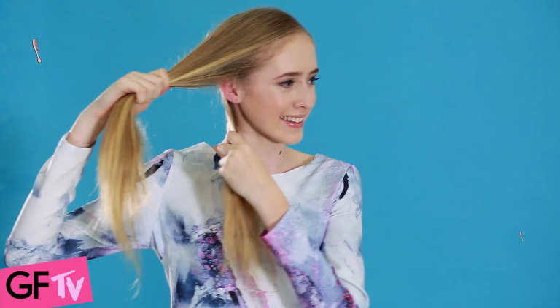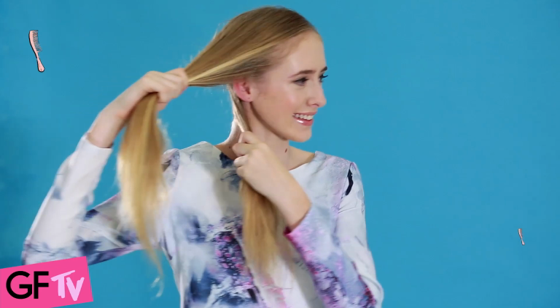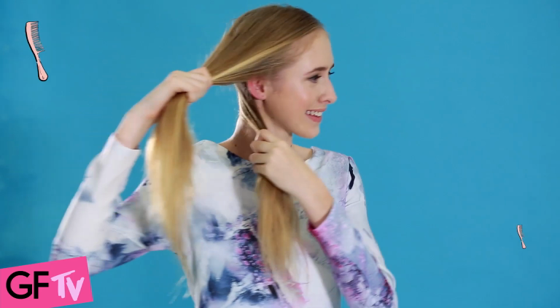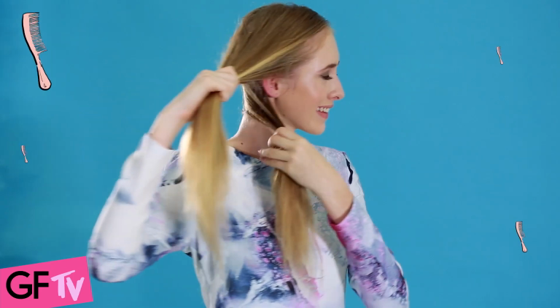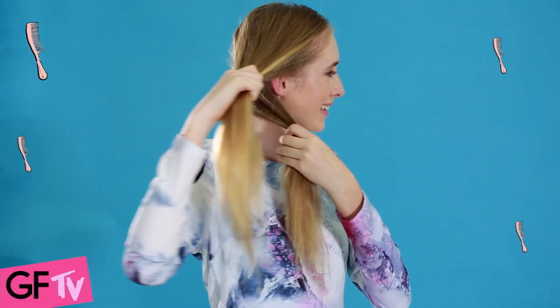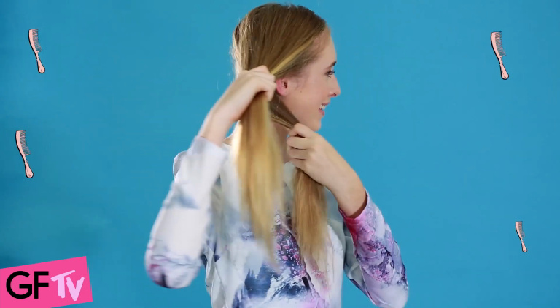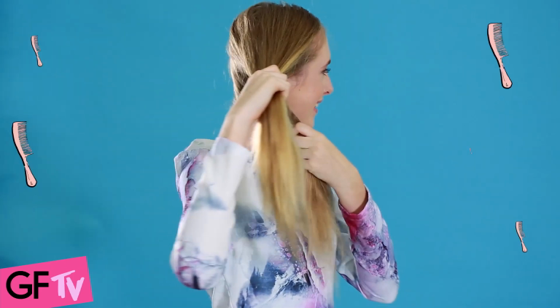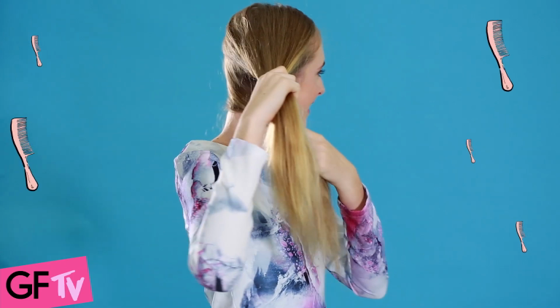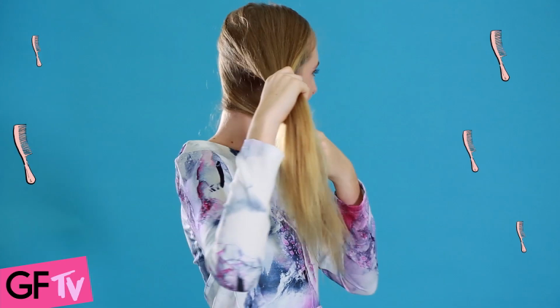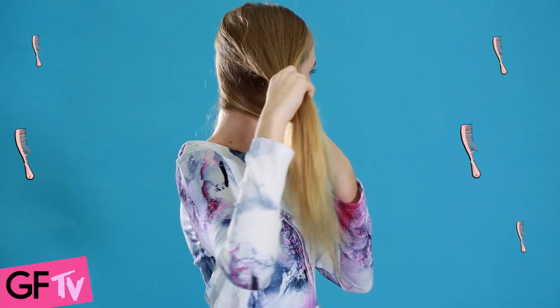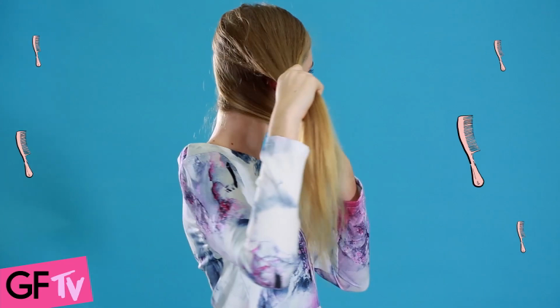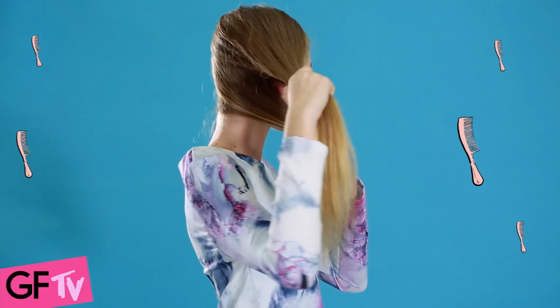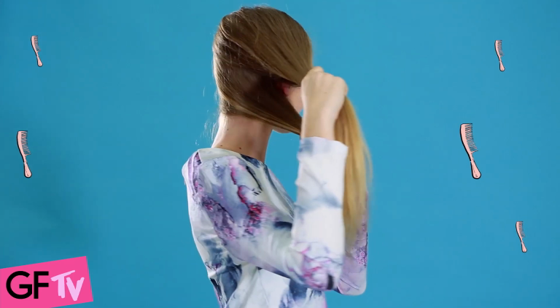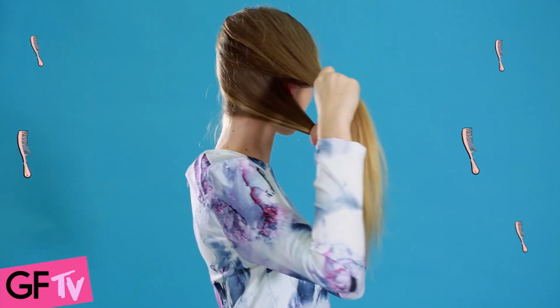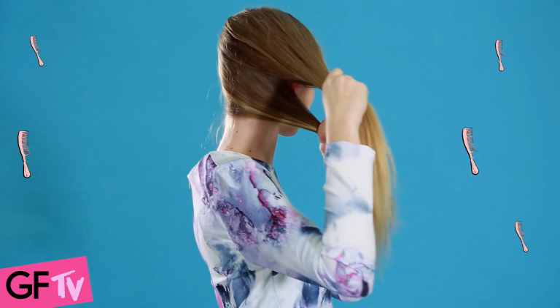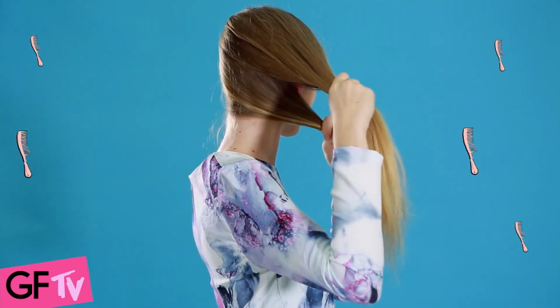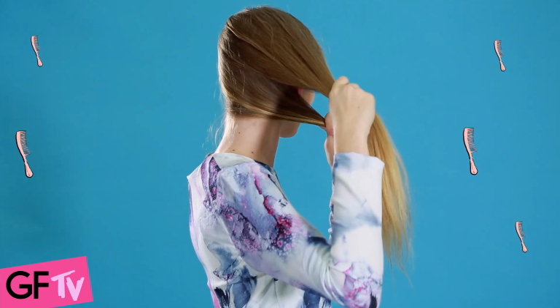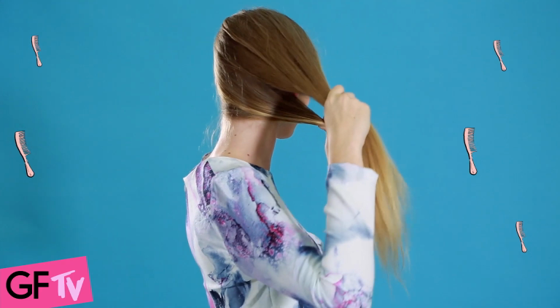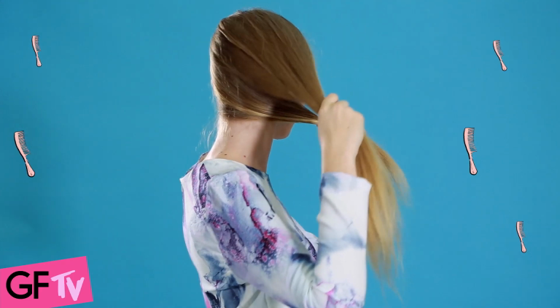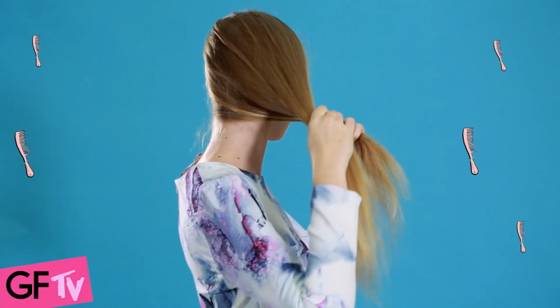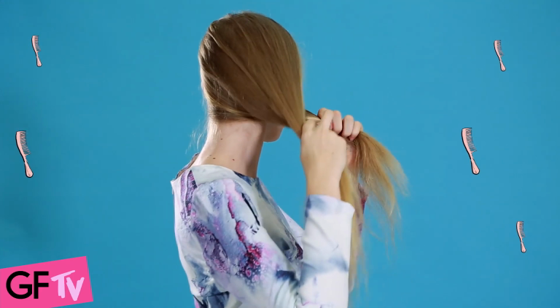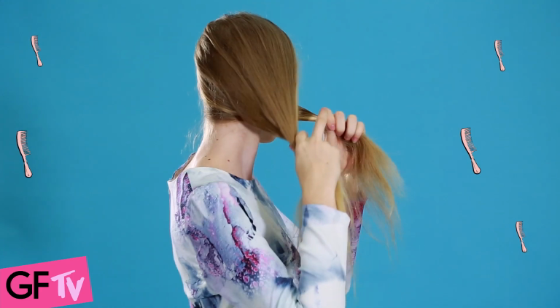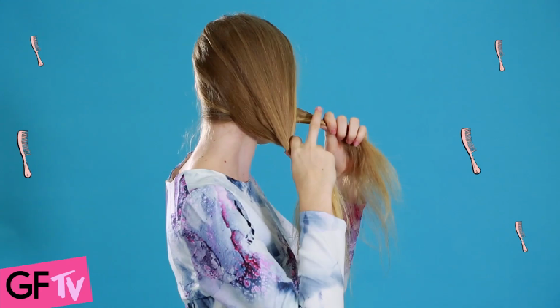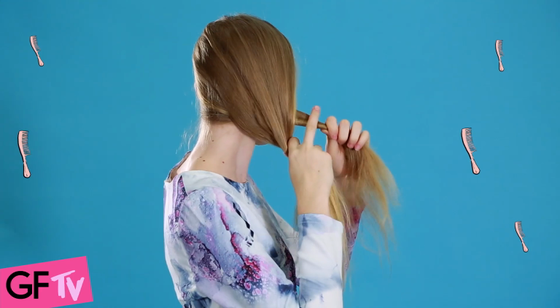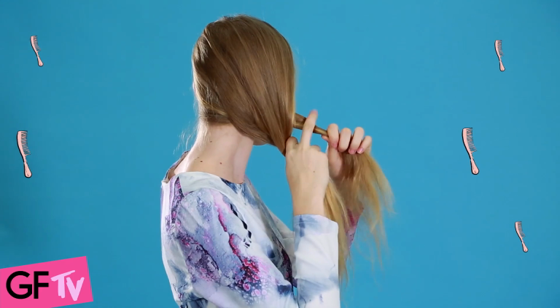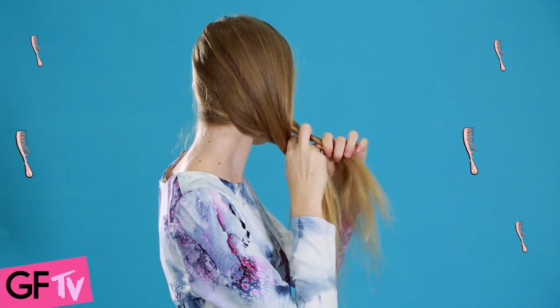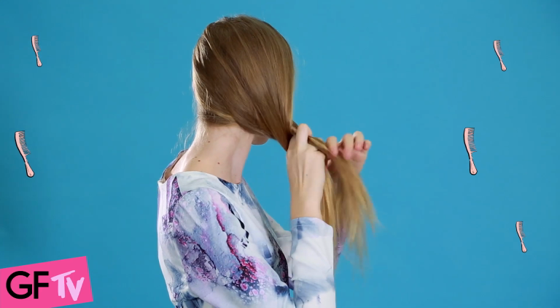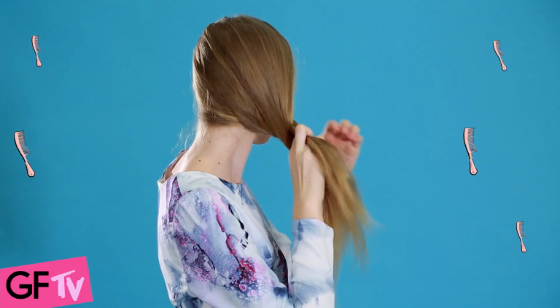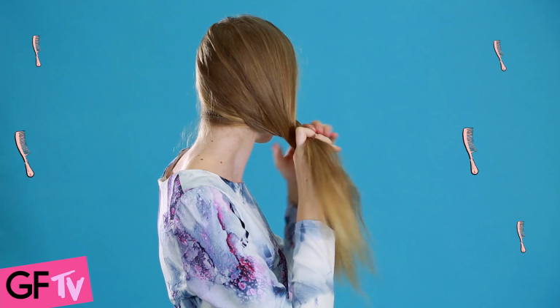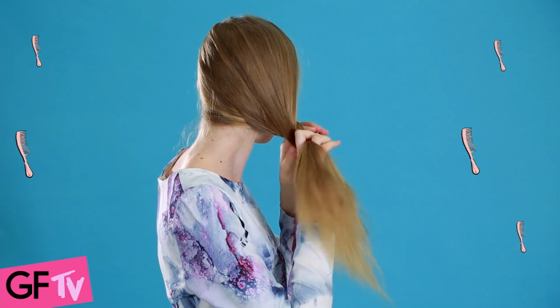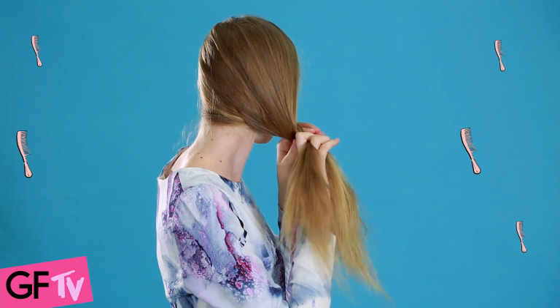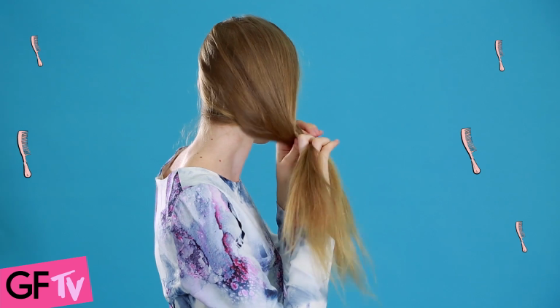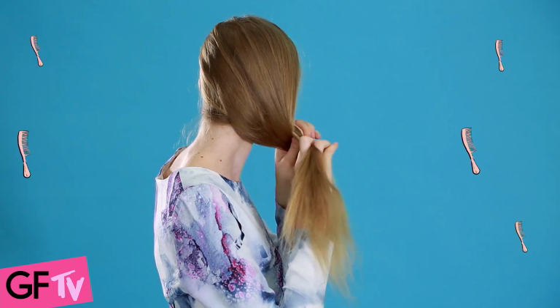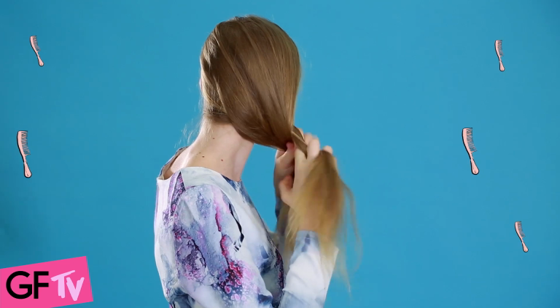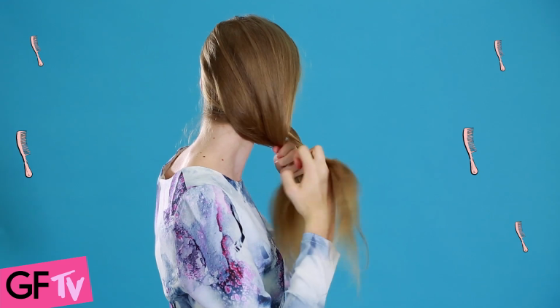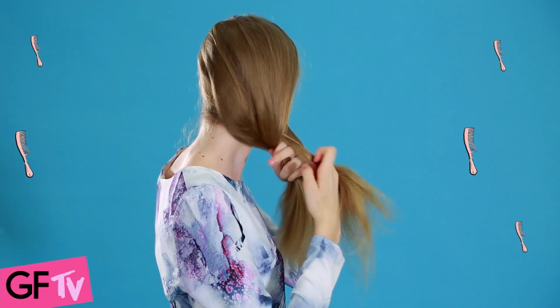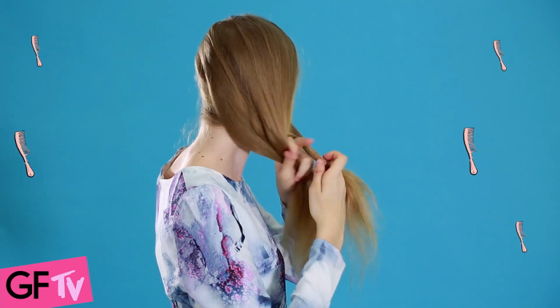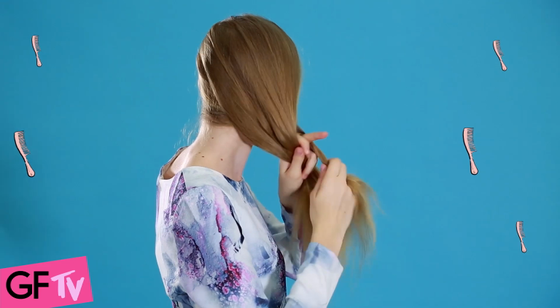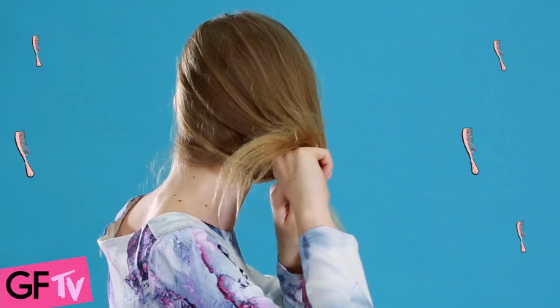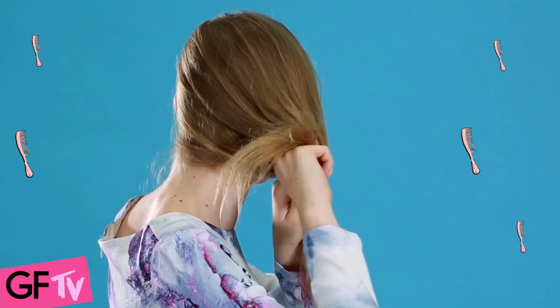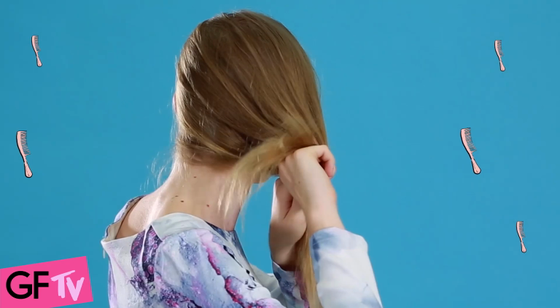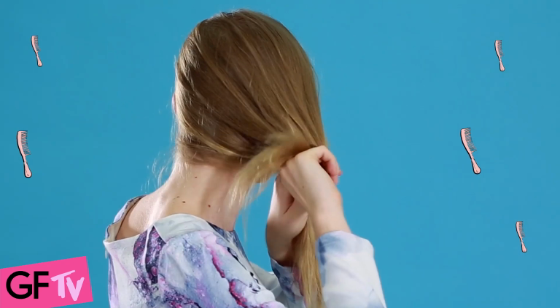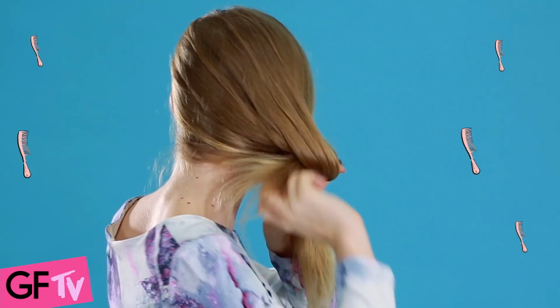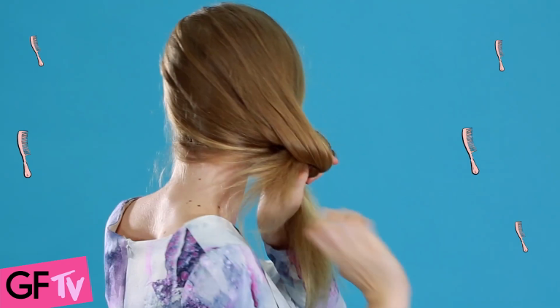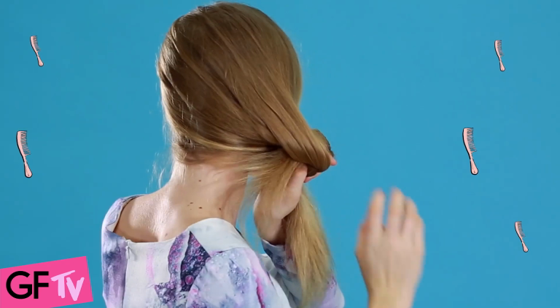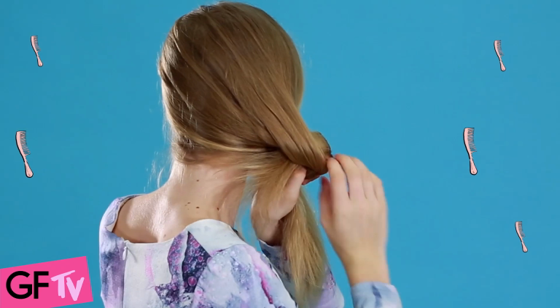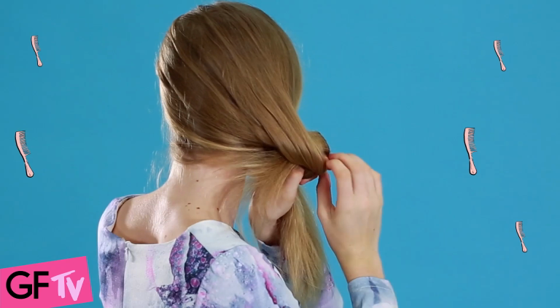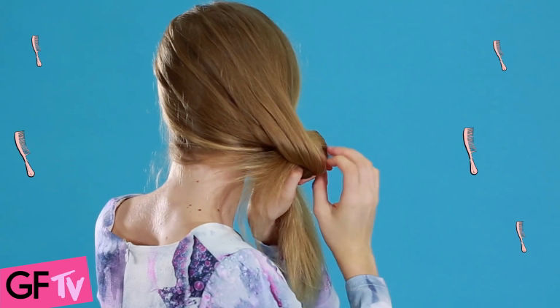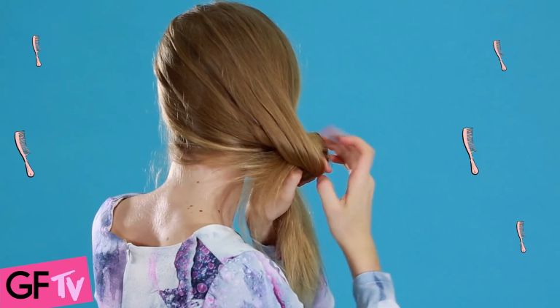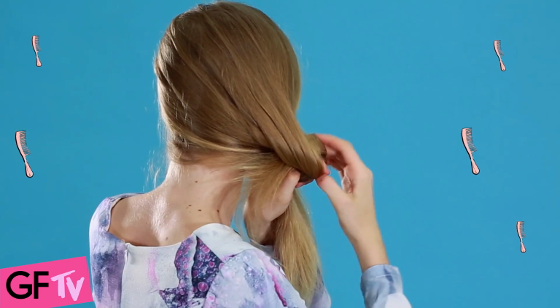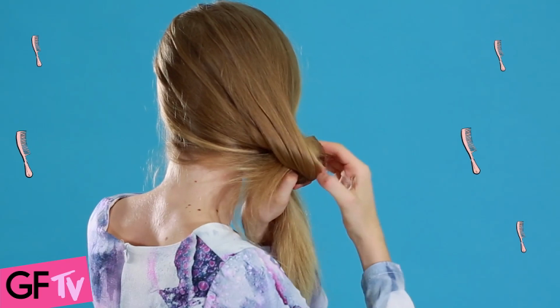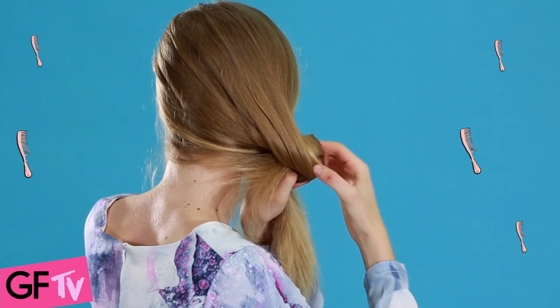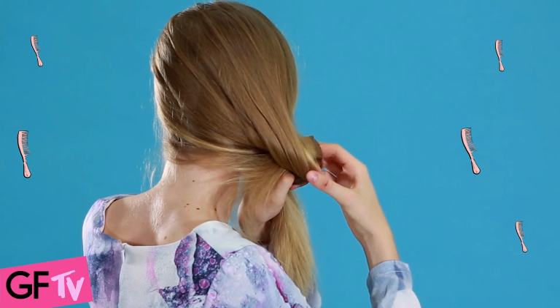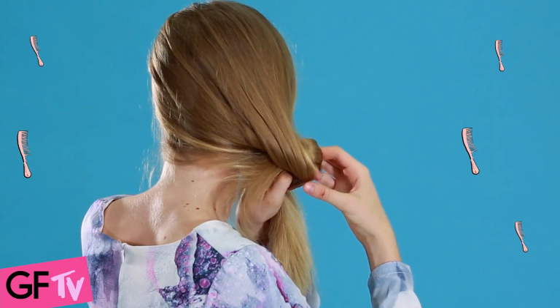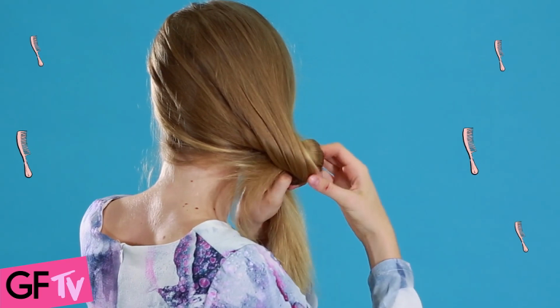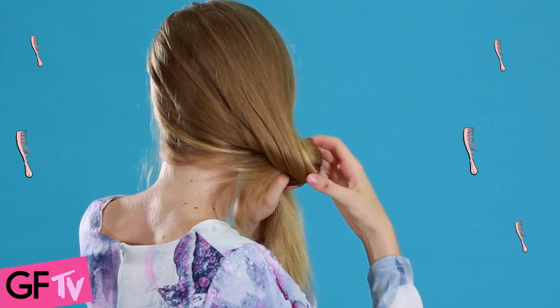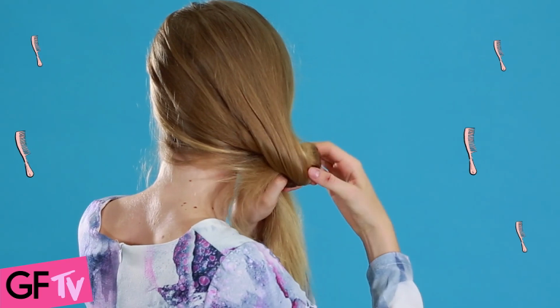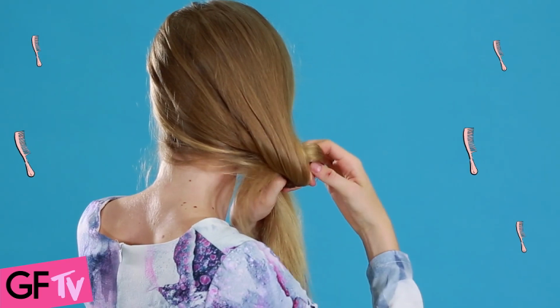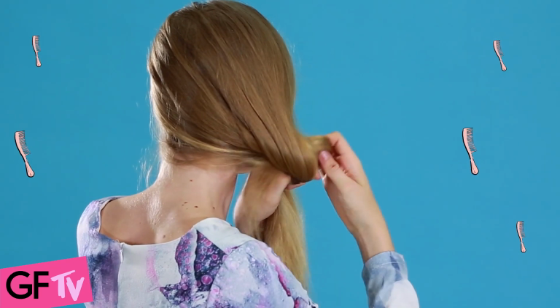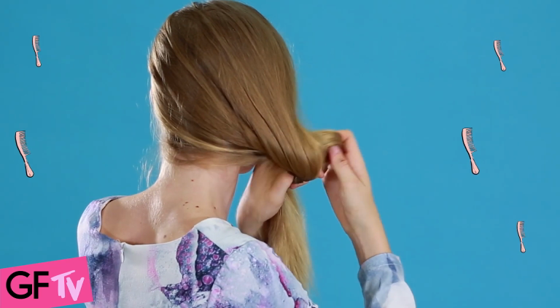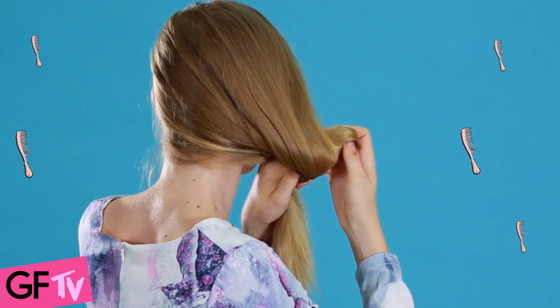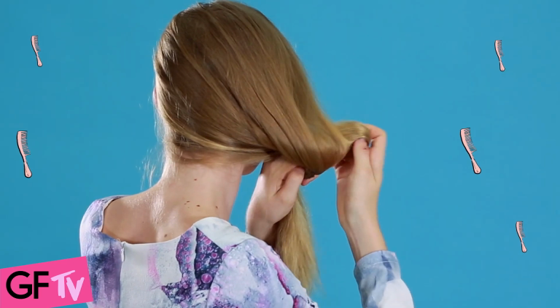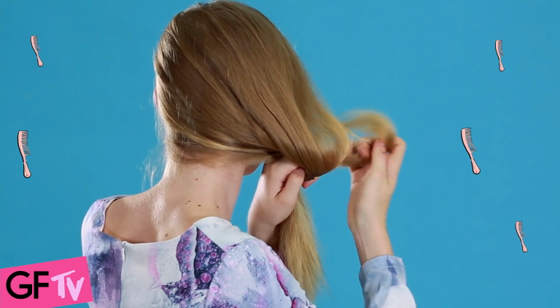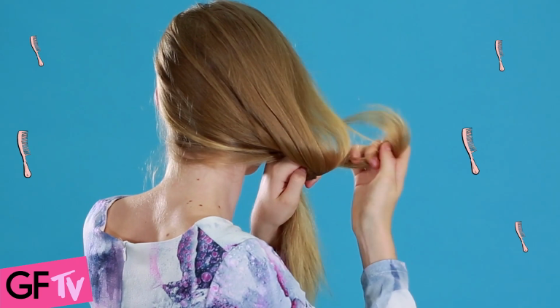First up, separate your hair into two sections, one at the bottom and one at the top. Then you want to weave these together into a knot.